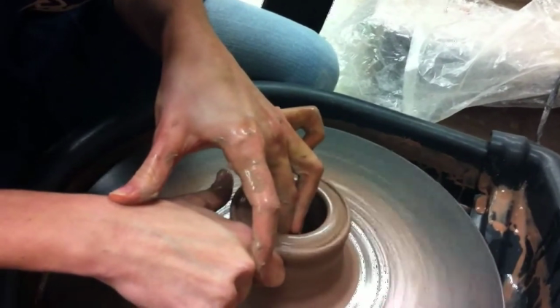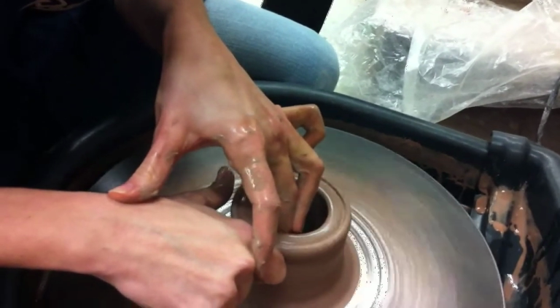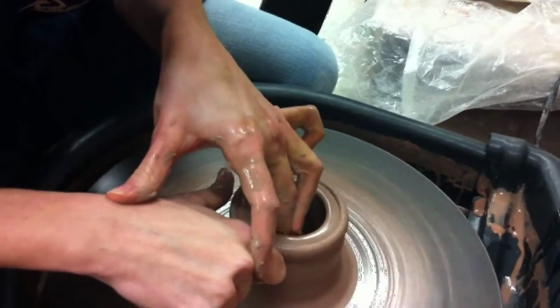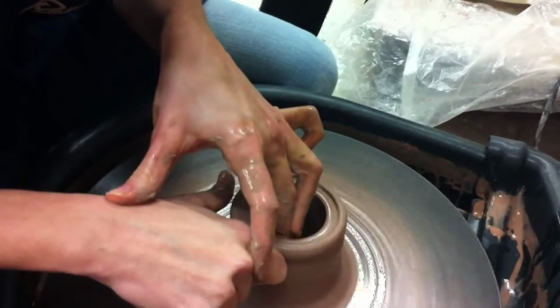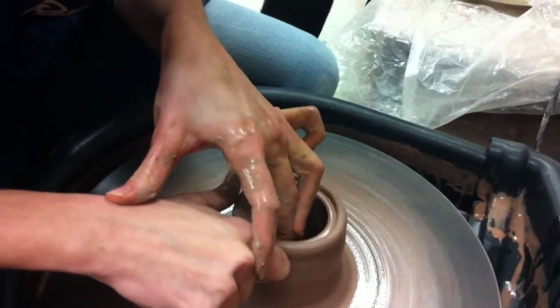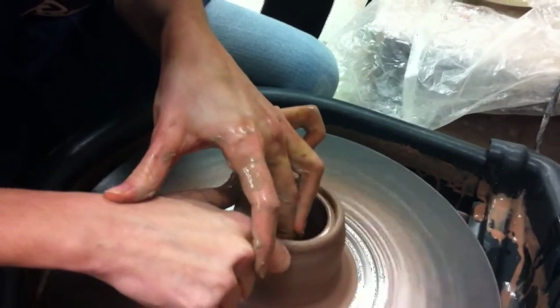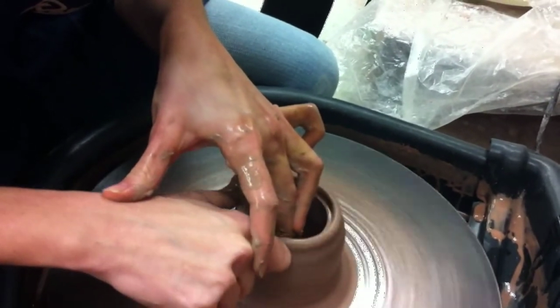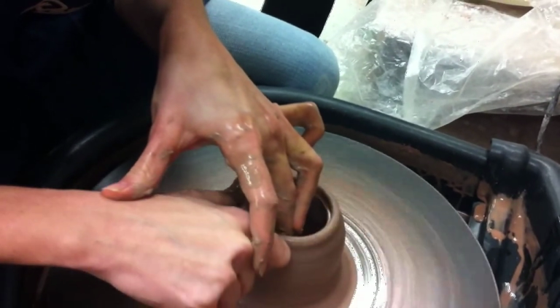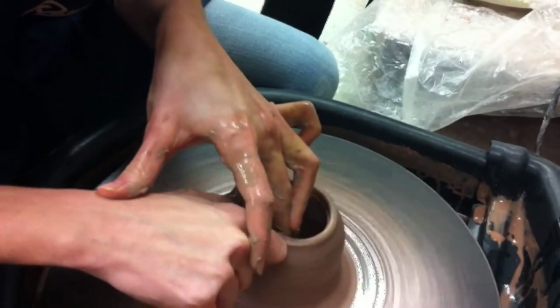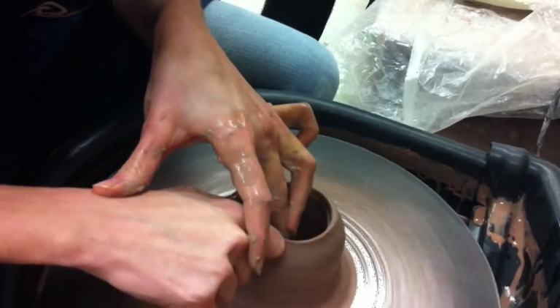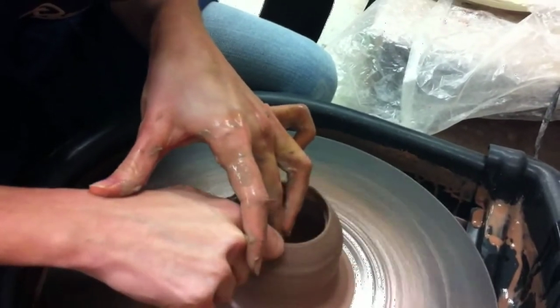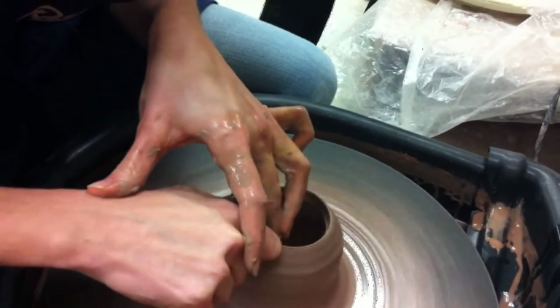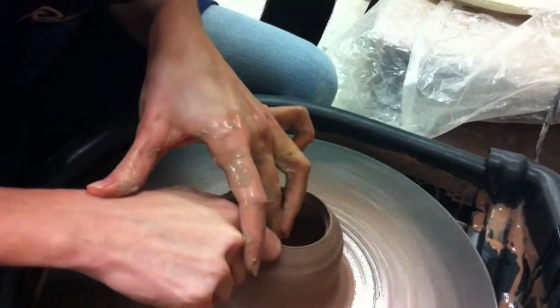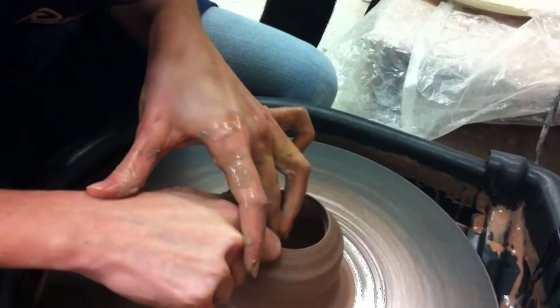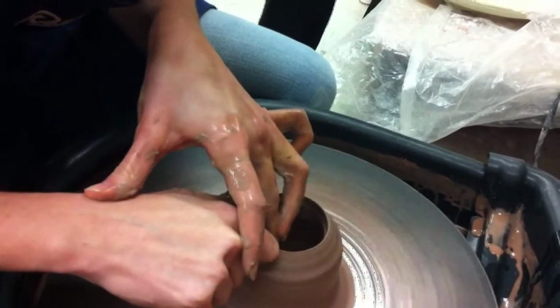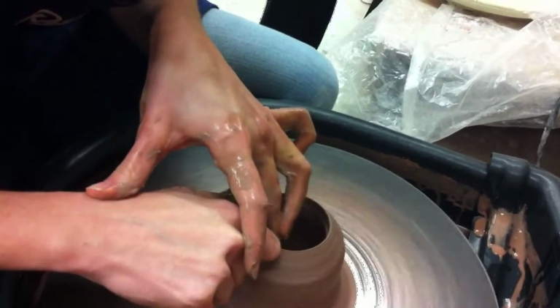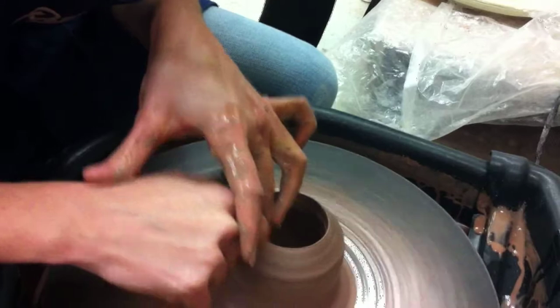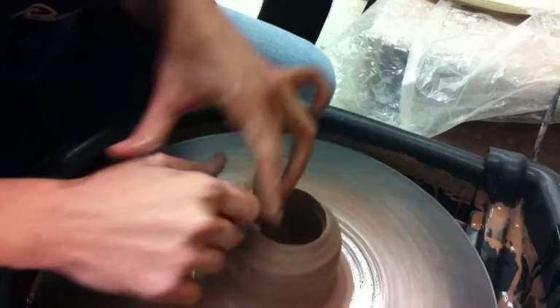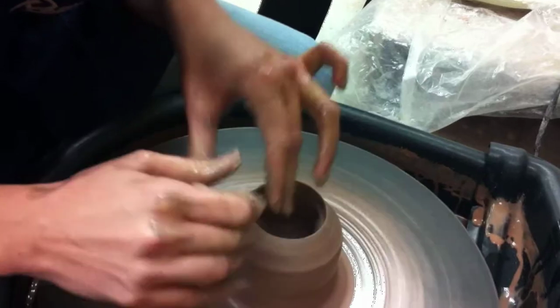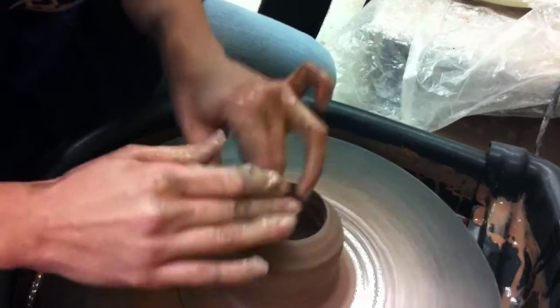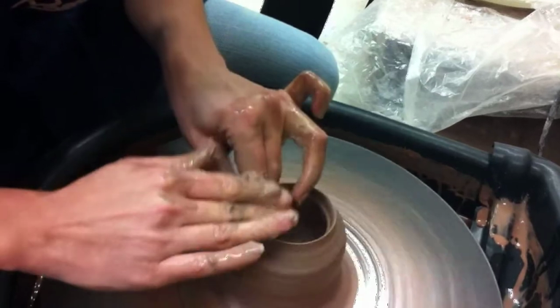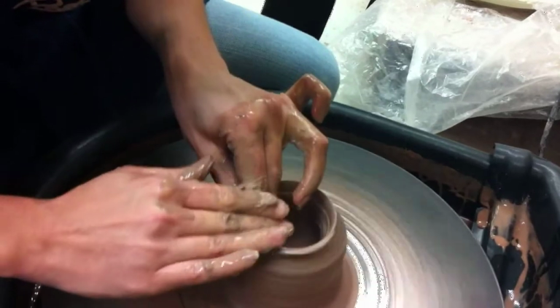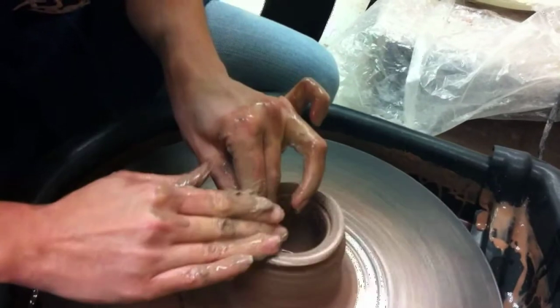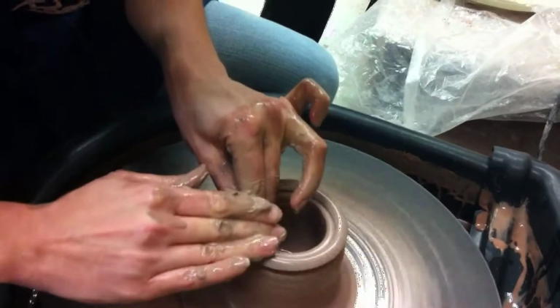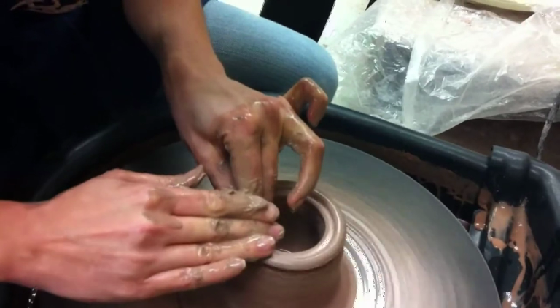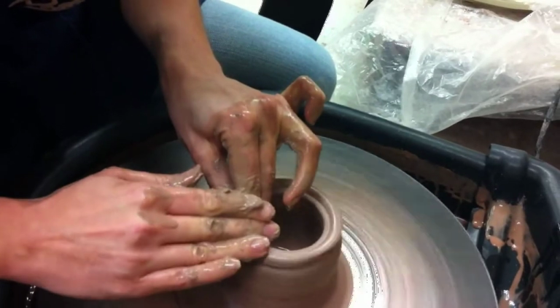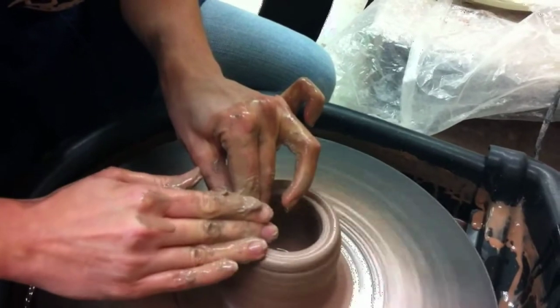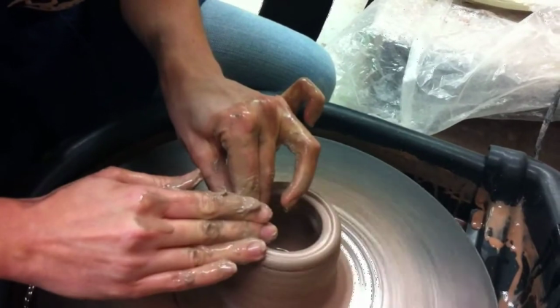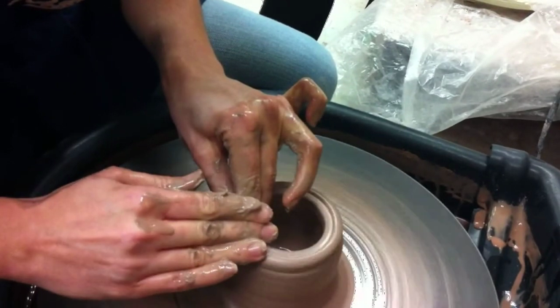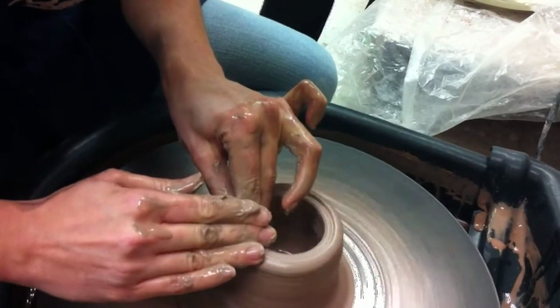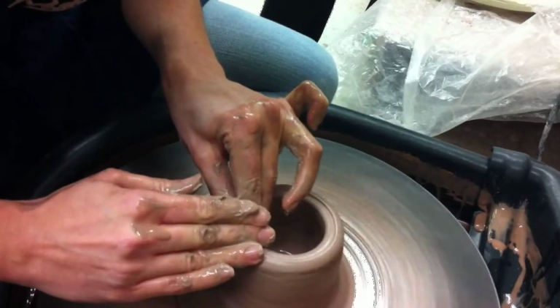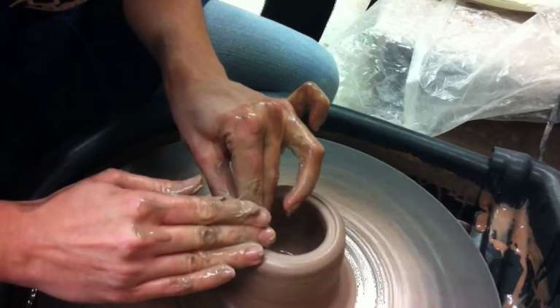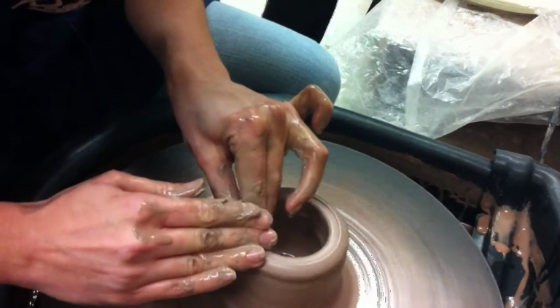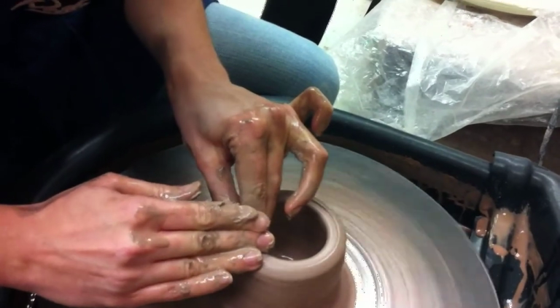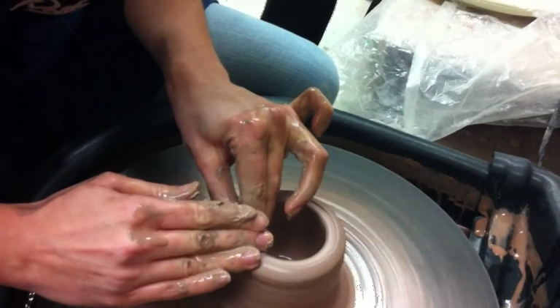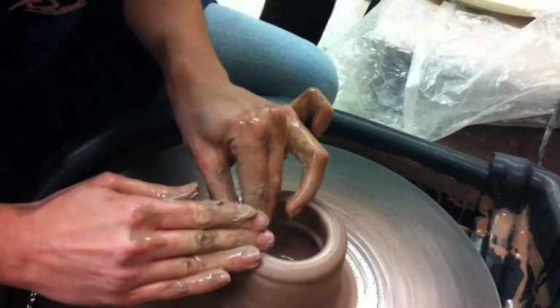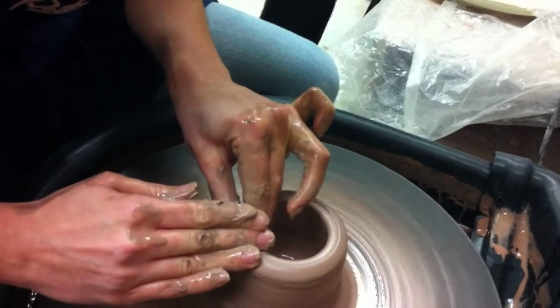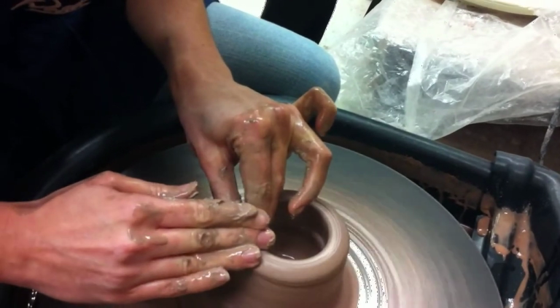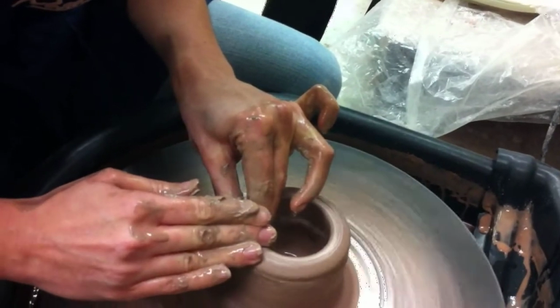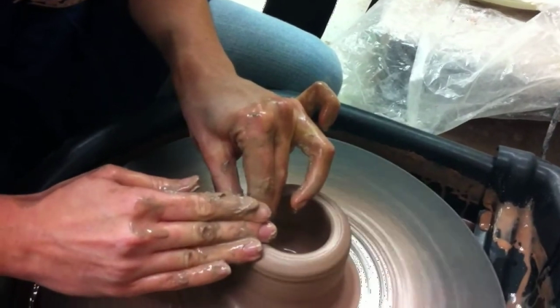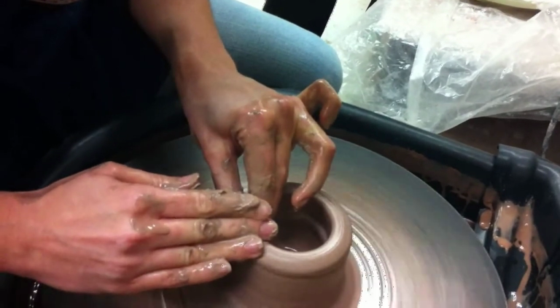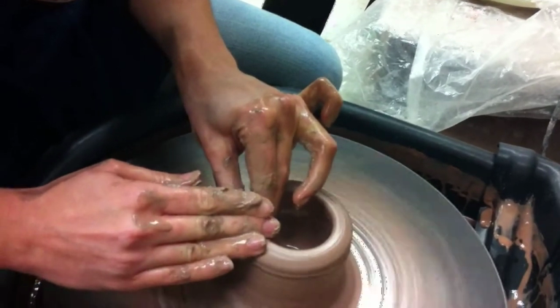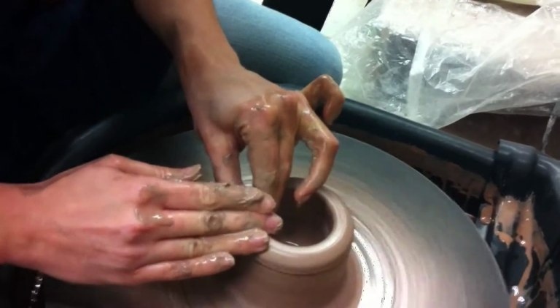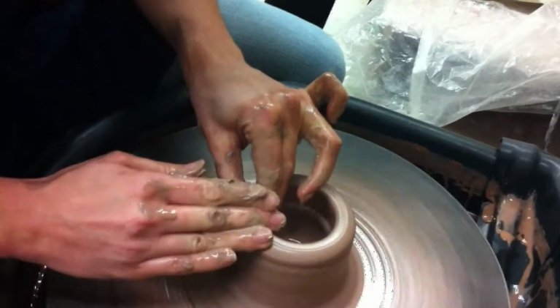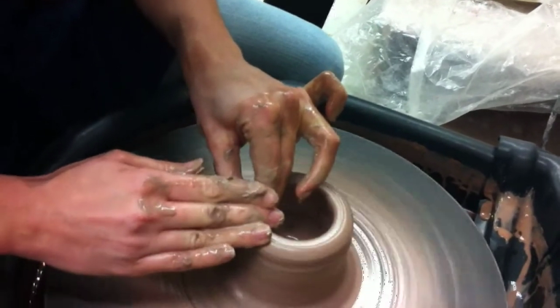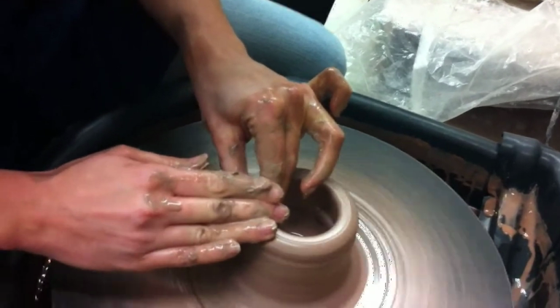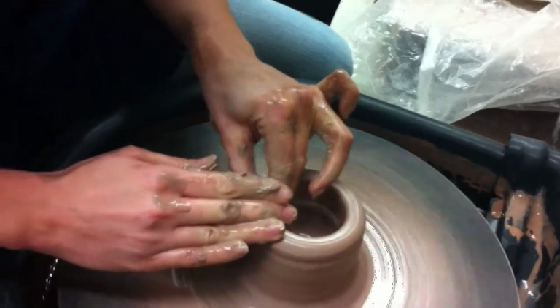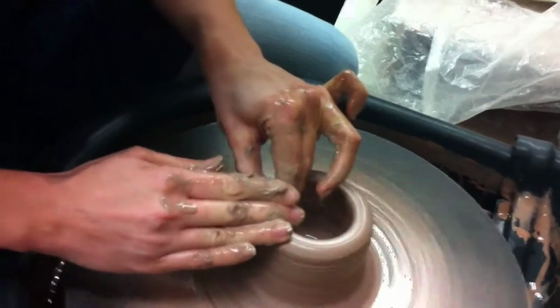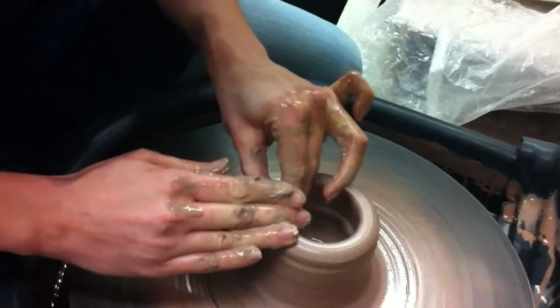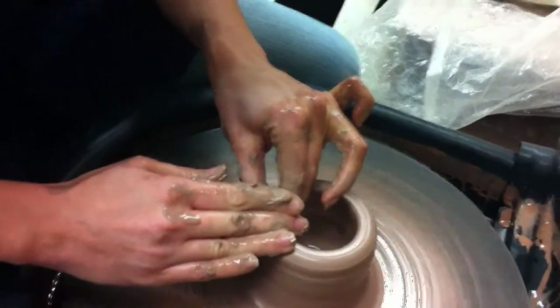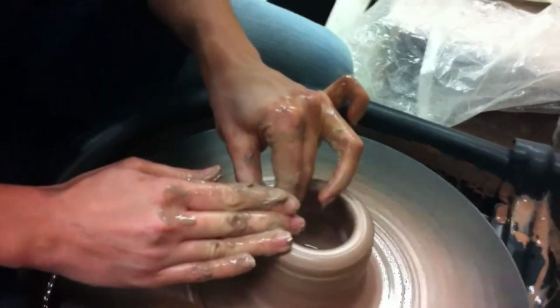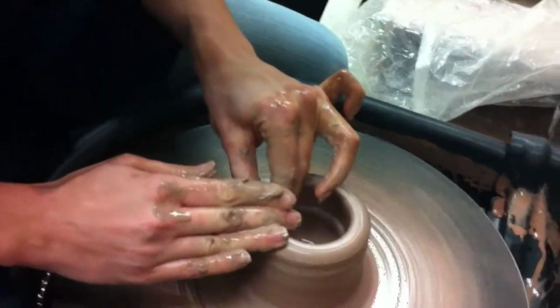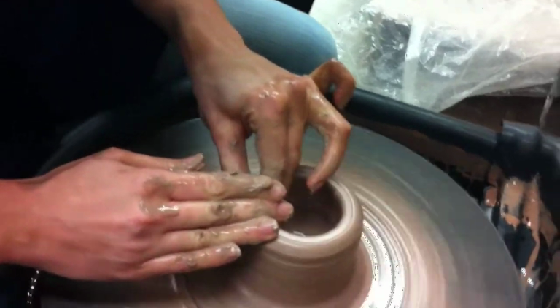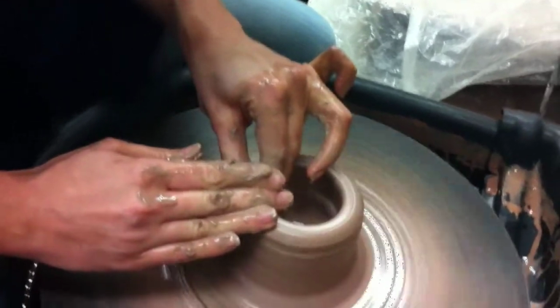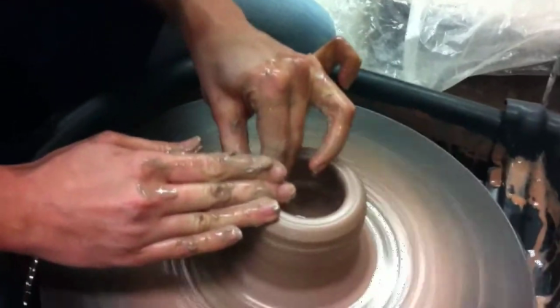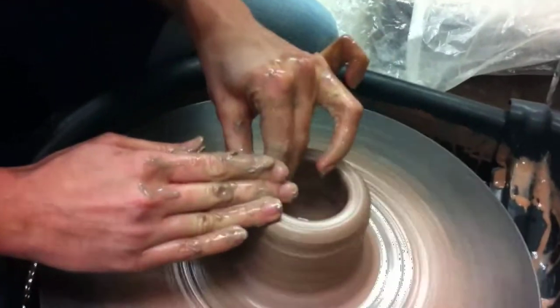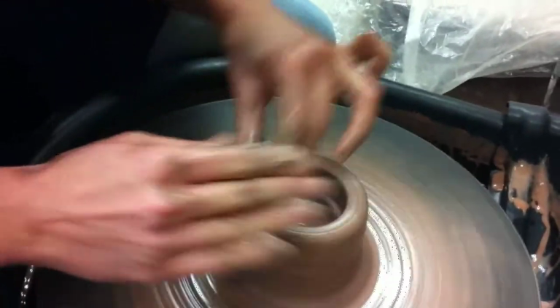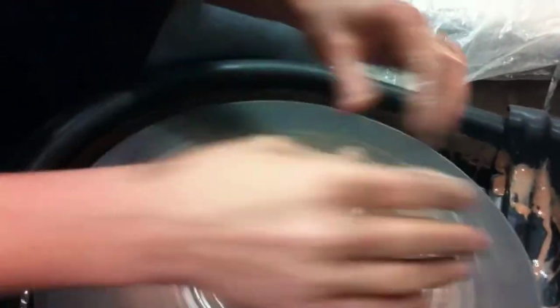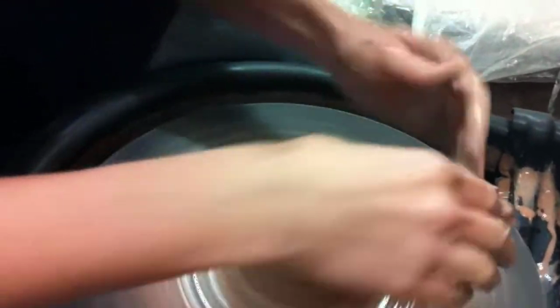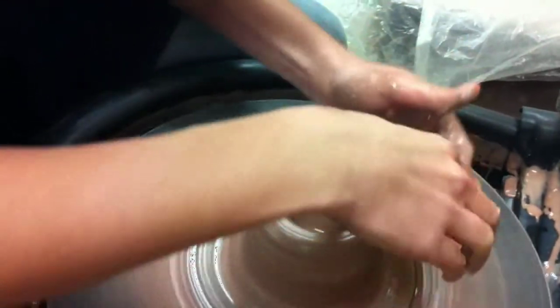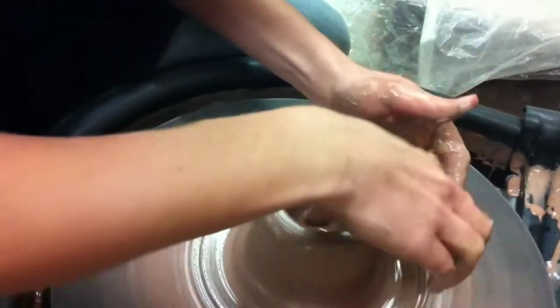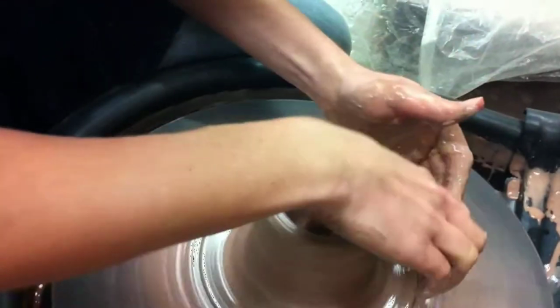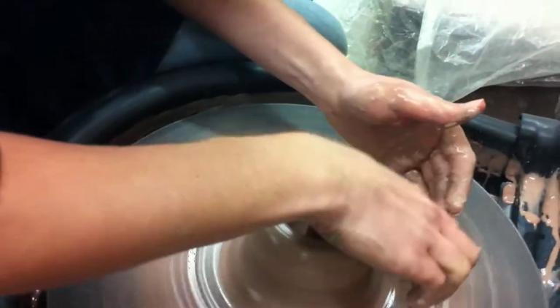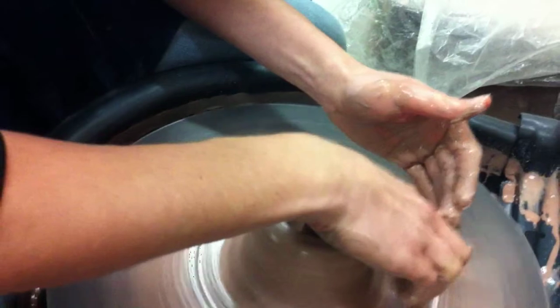A little extra on the top, but I might have to cut that off later — let's see — but that's okay.